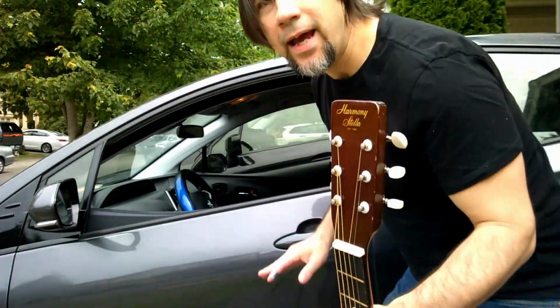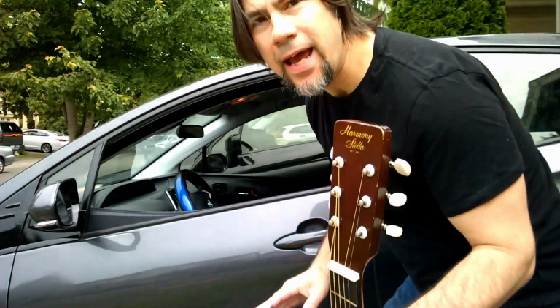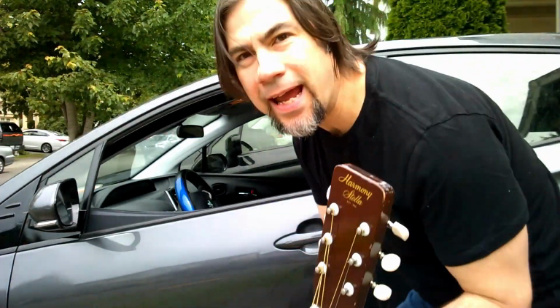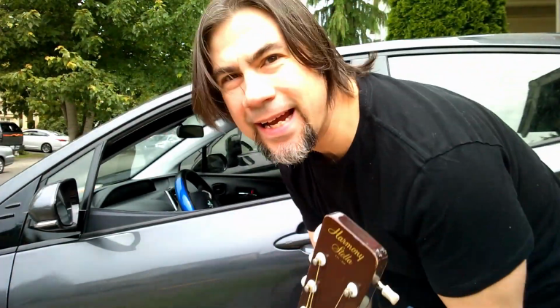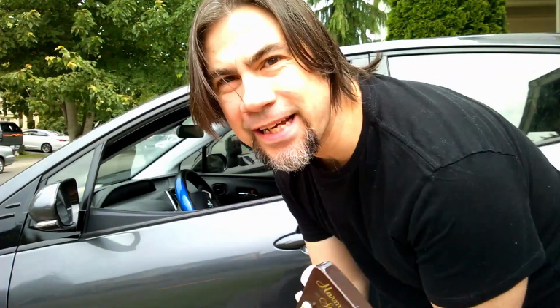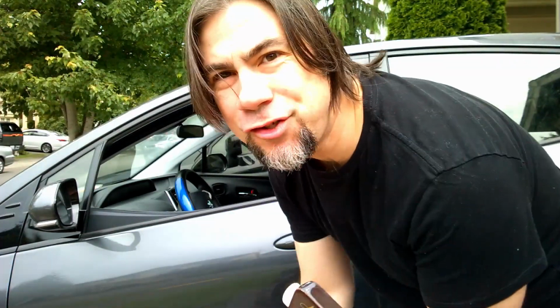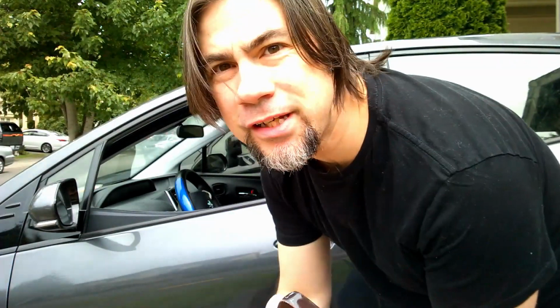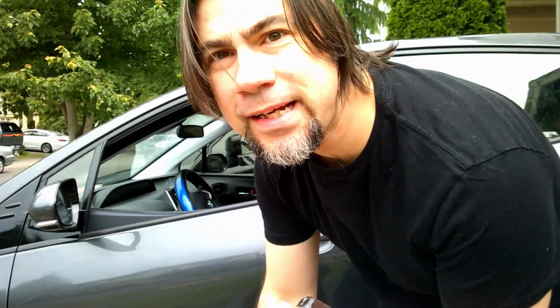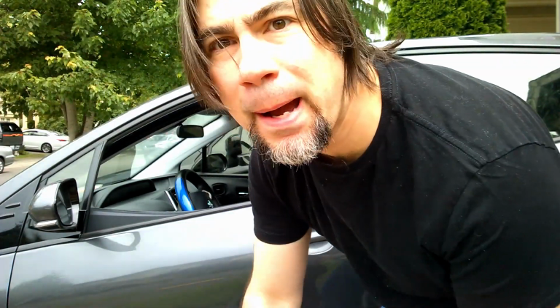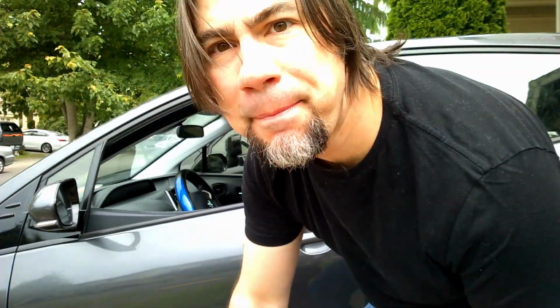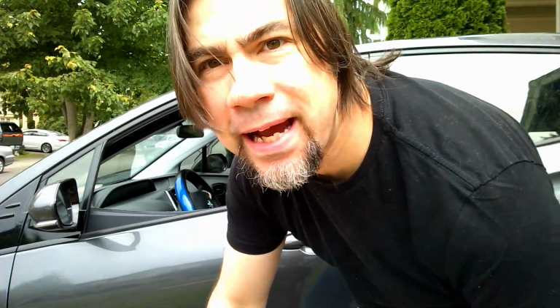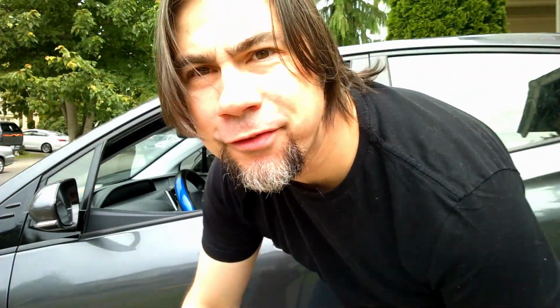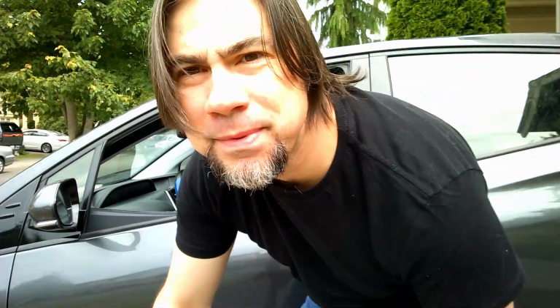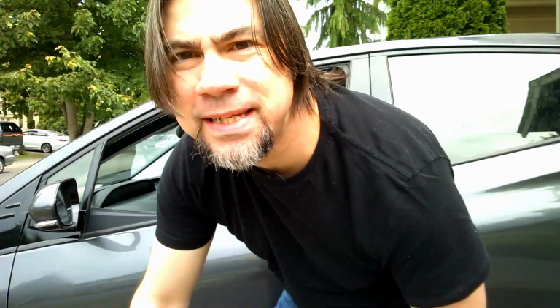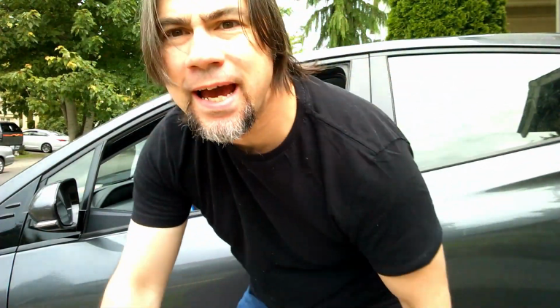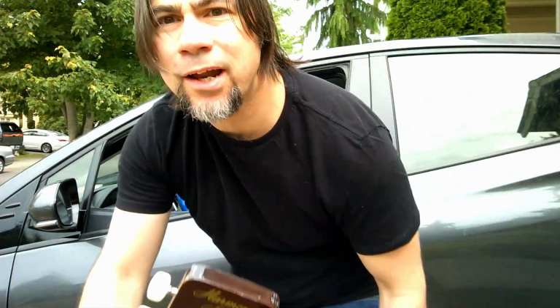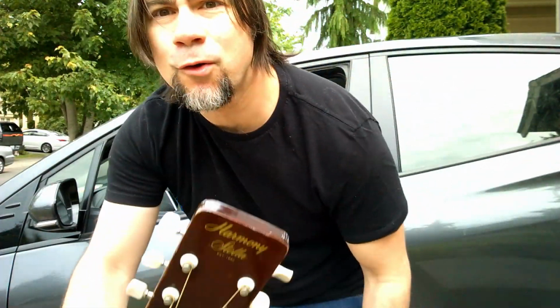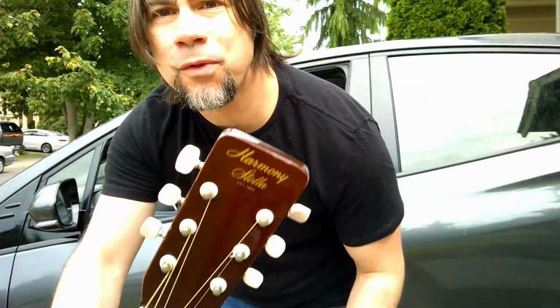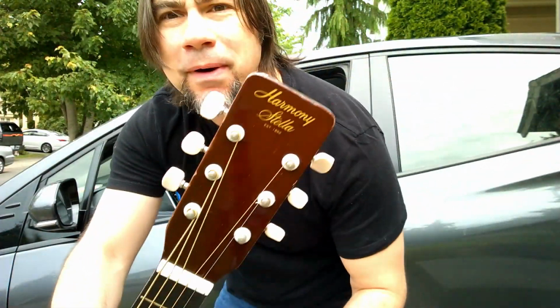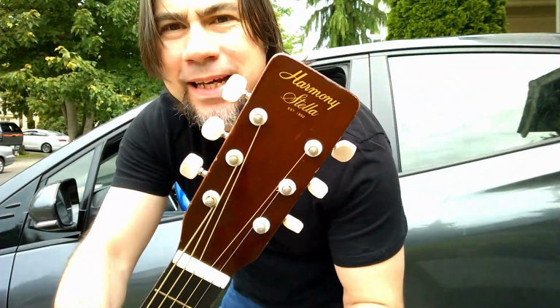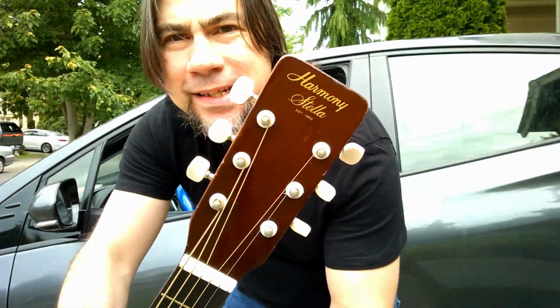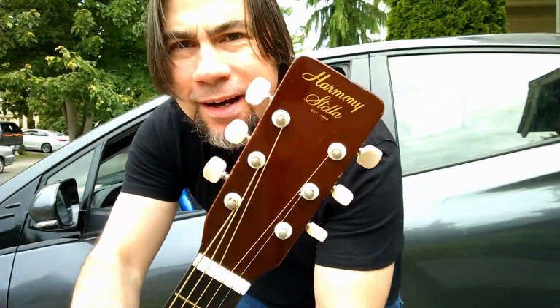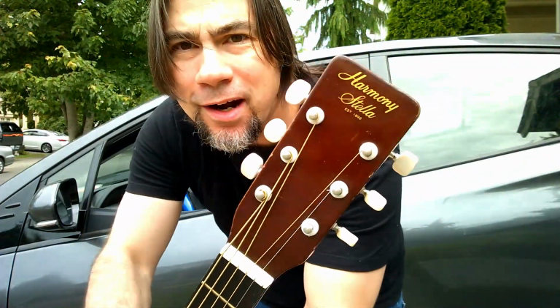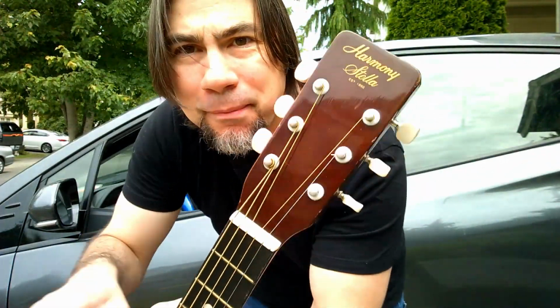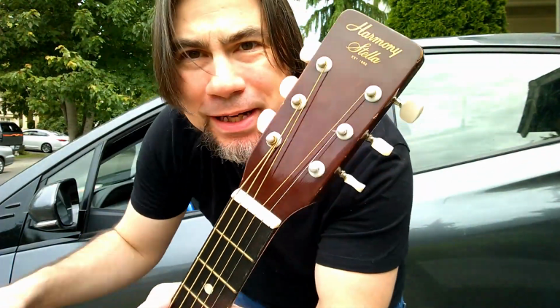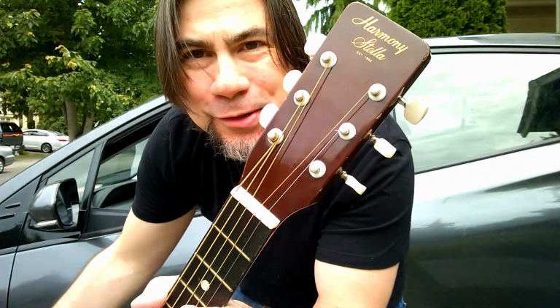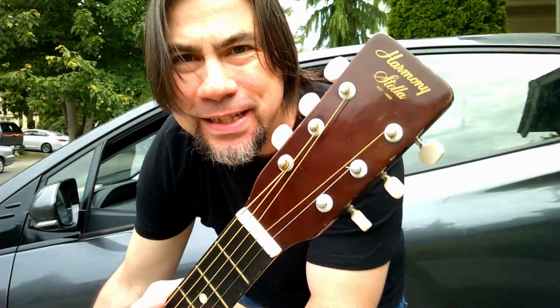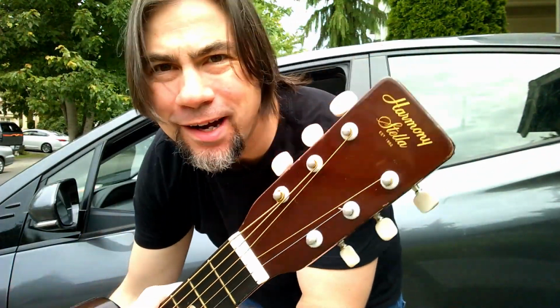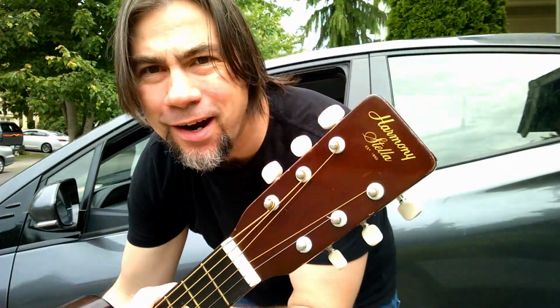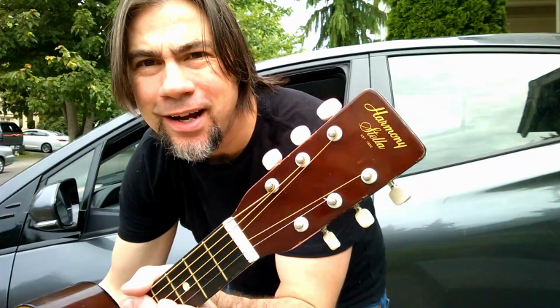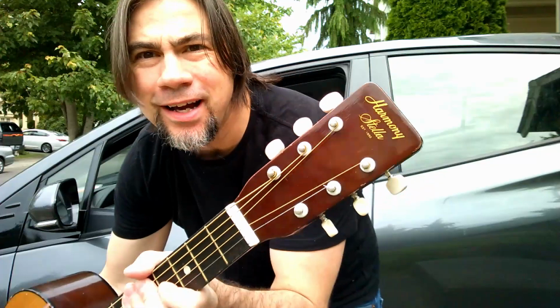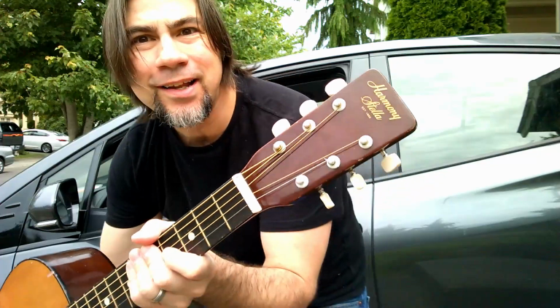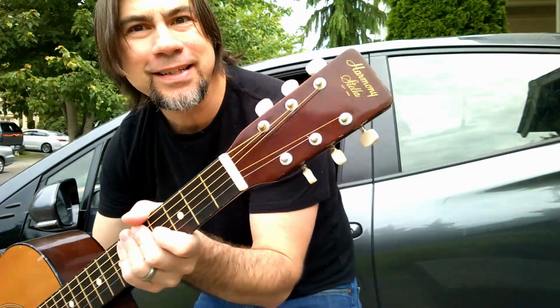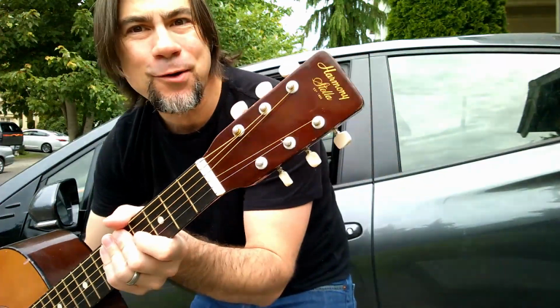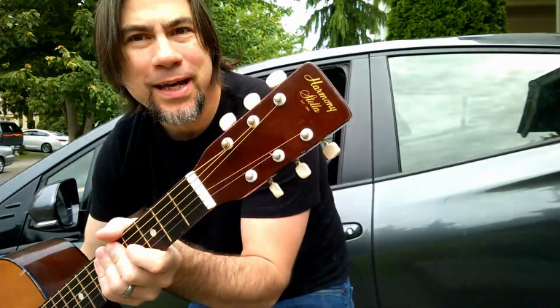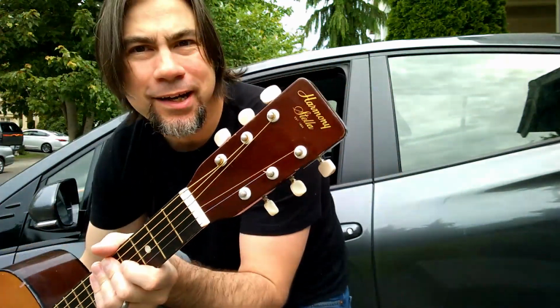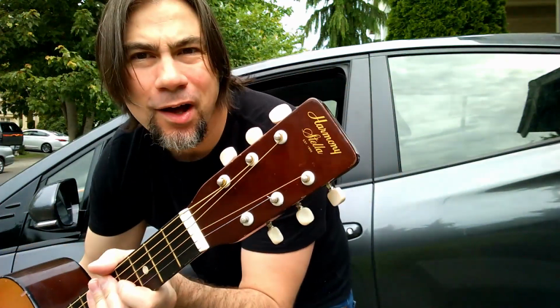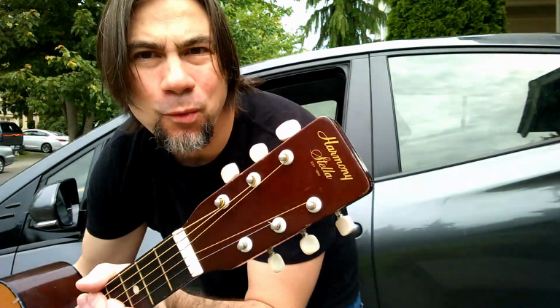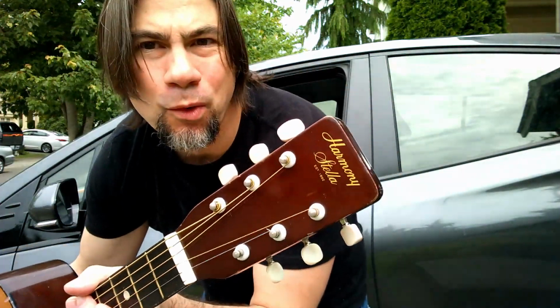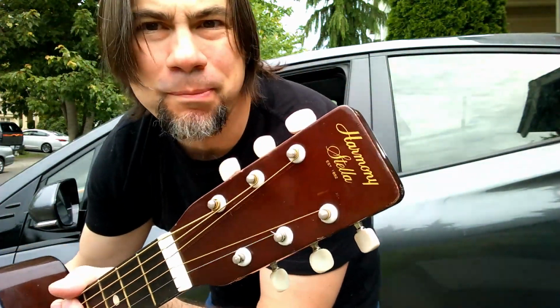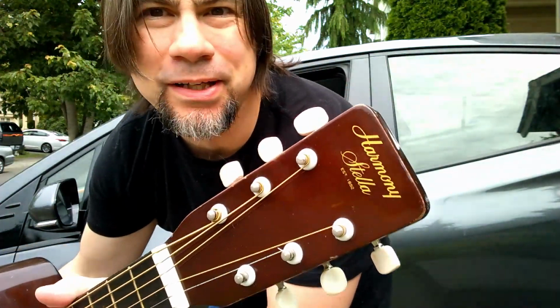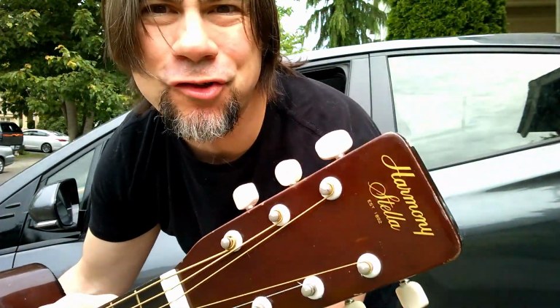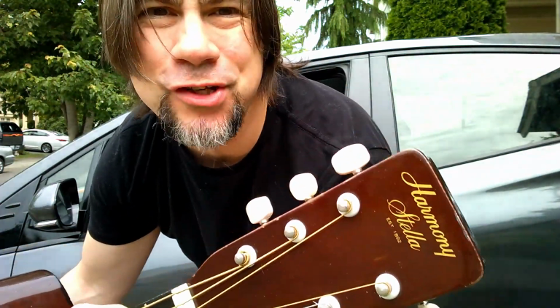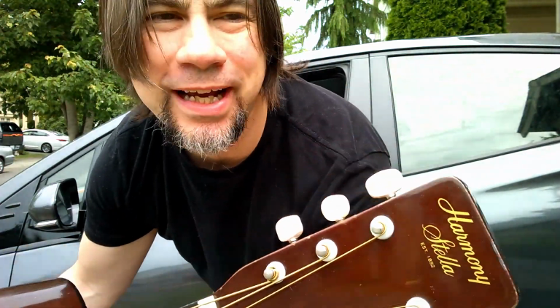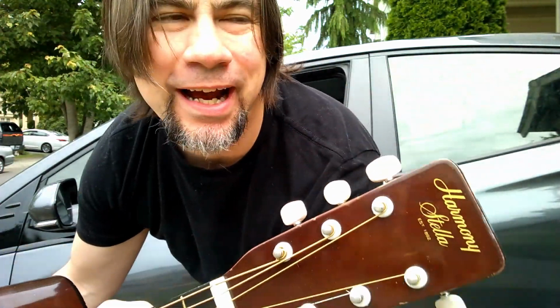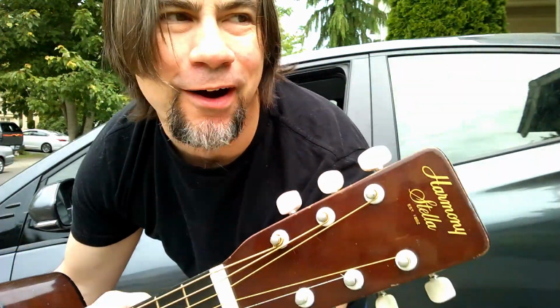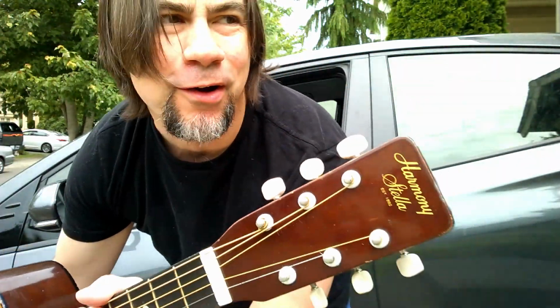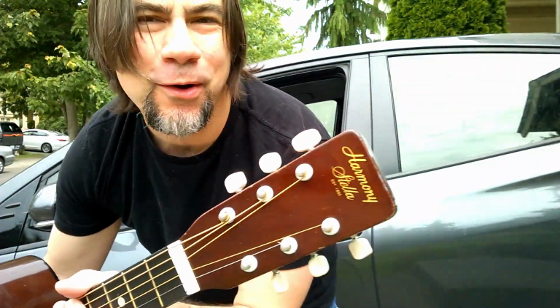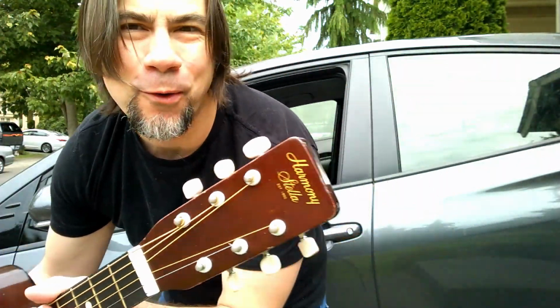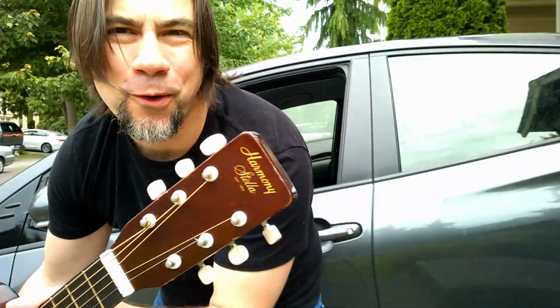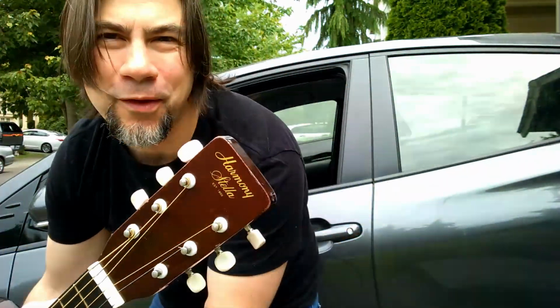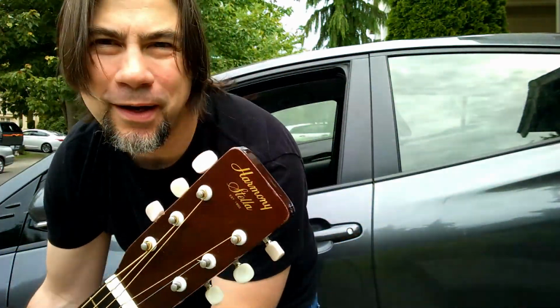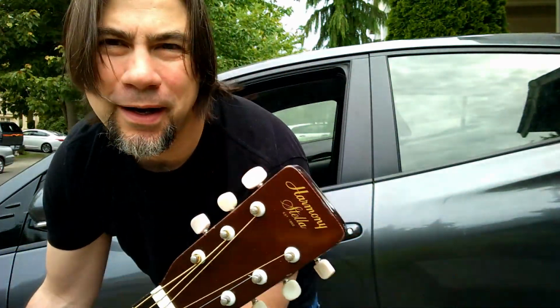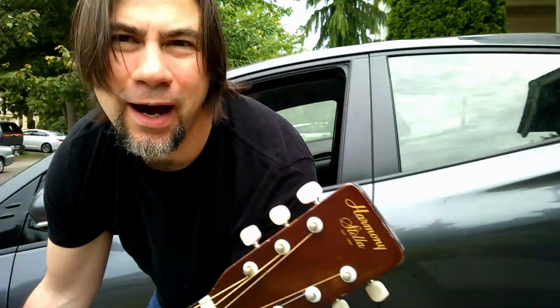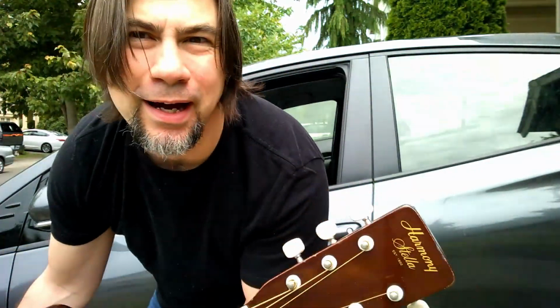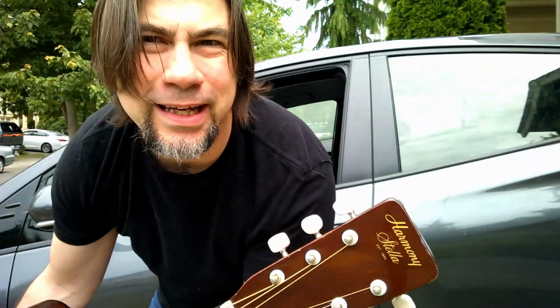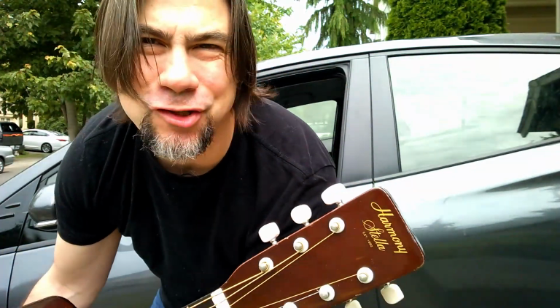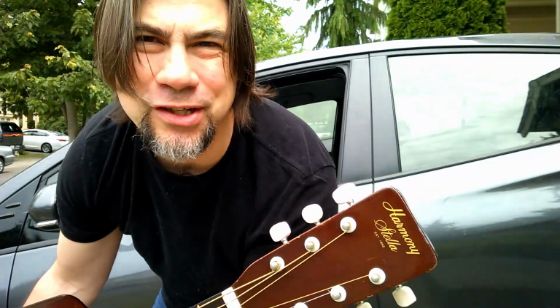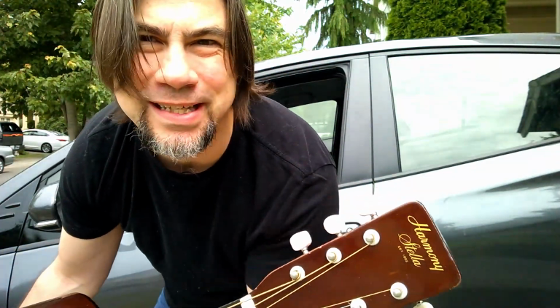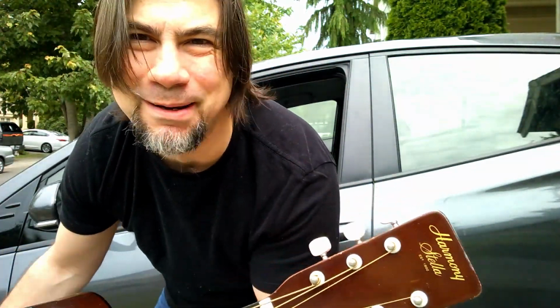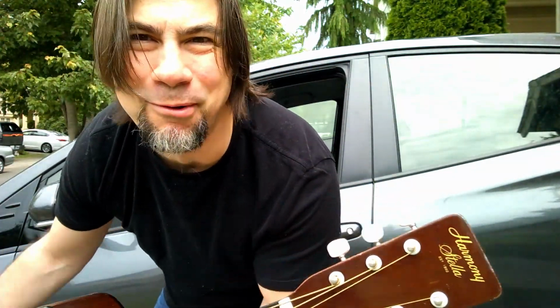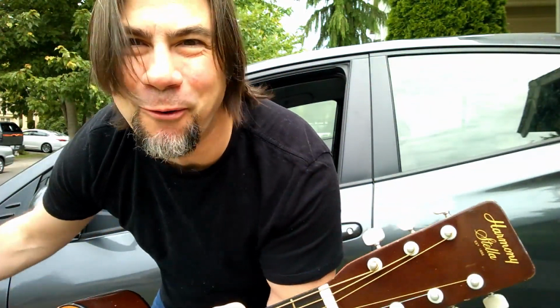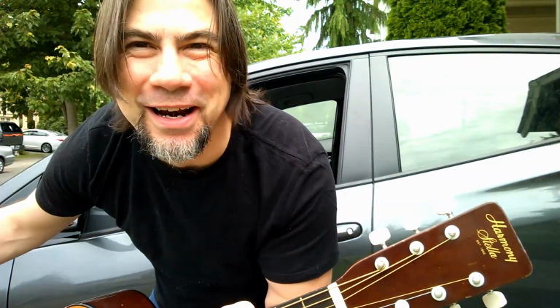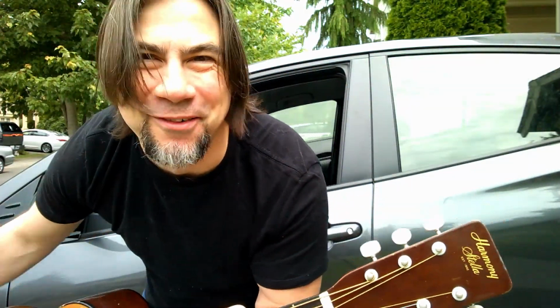Hey guys, I just got back from Seattle with my guitar, my new guitar. Let's go get it on the workbench and check it out — or the kitchen table, whatever.